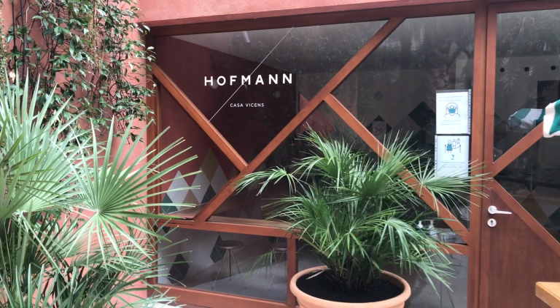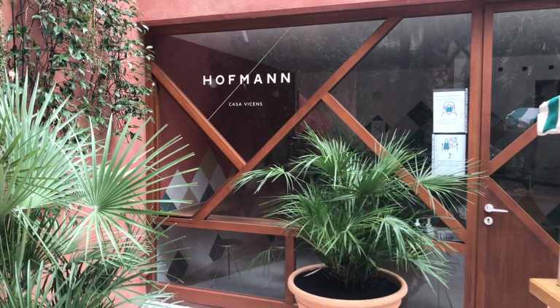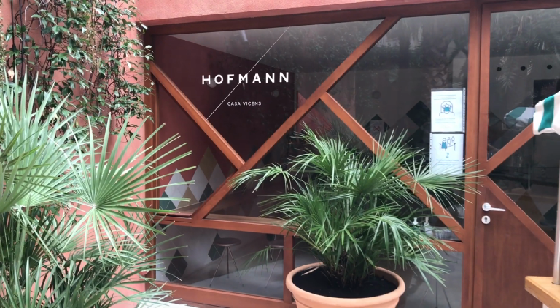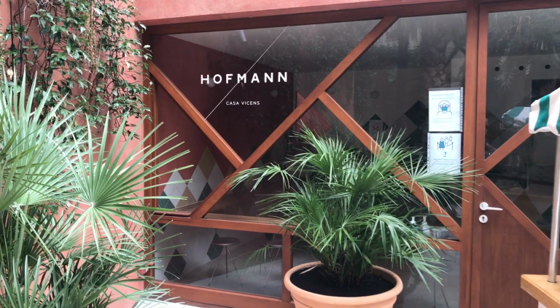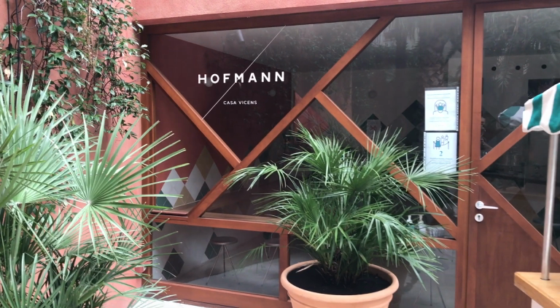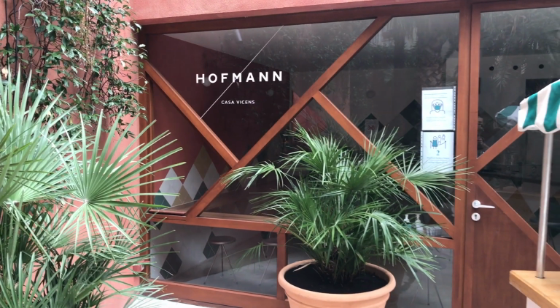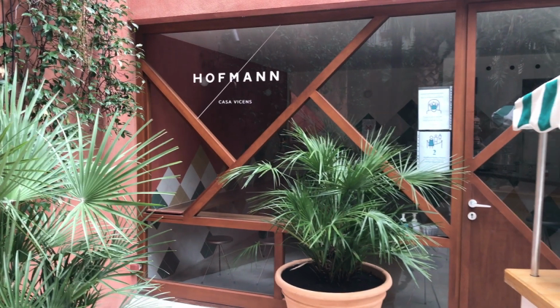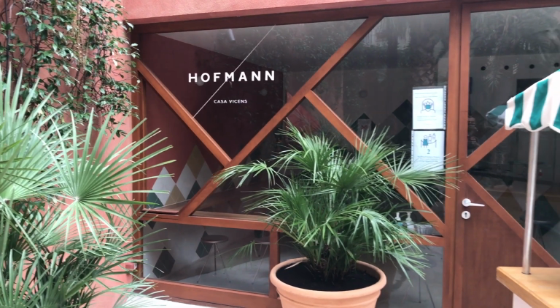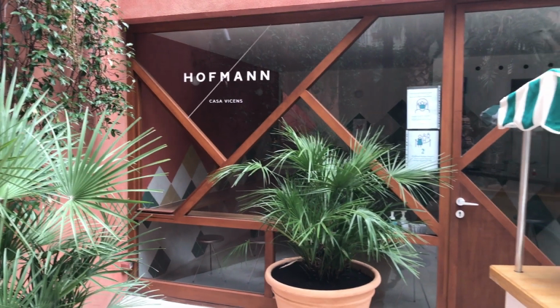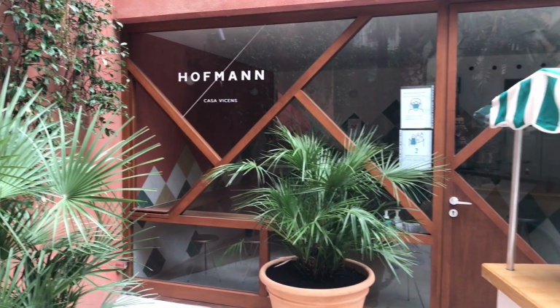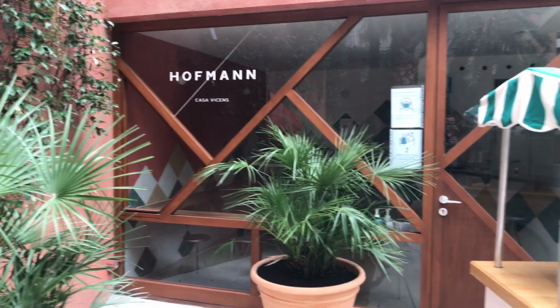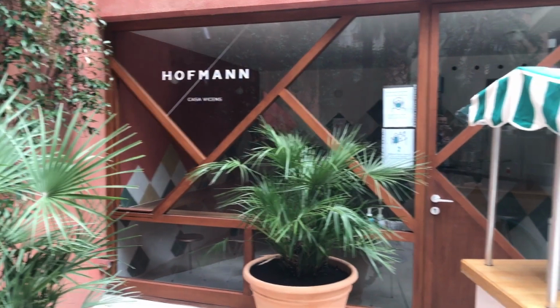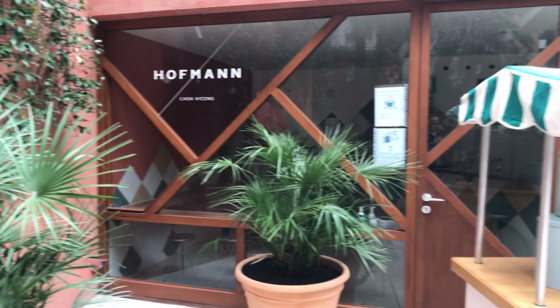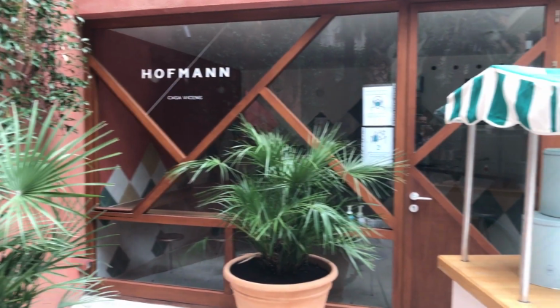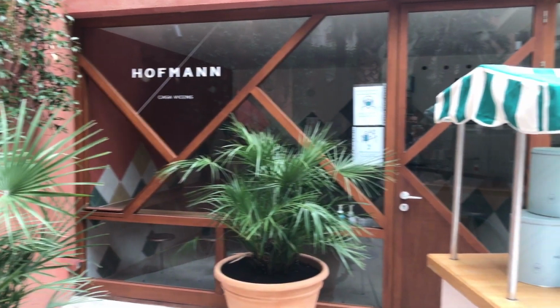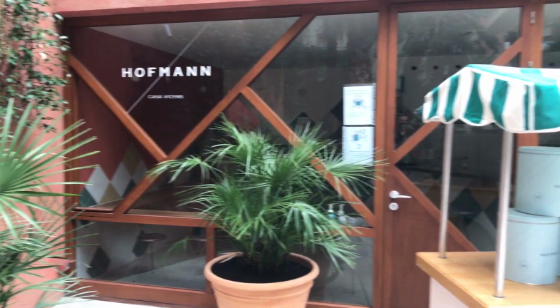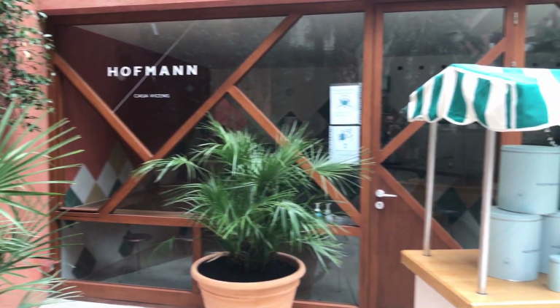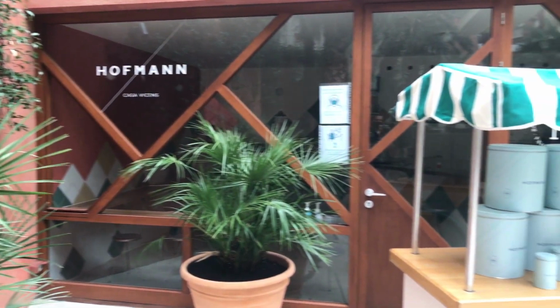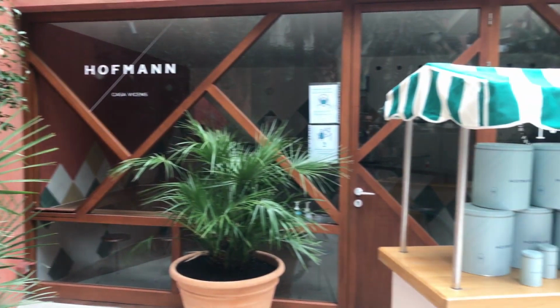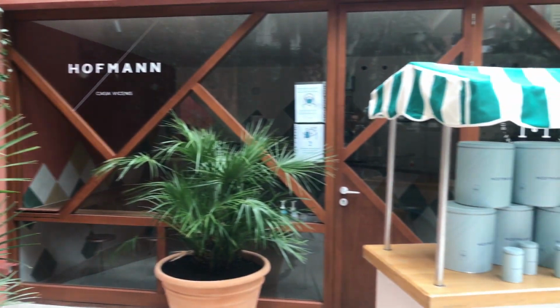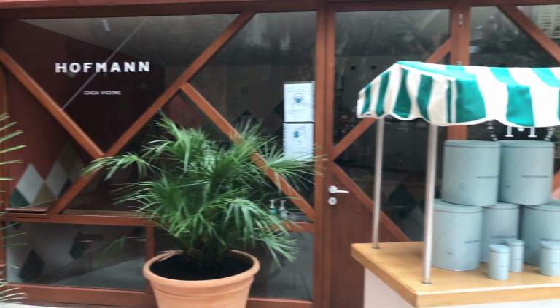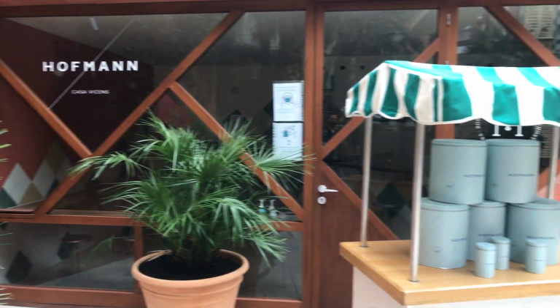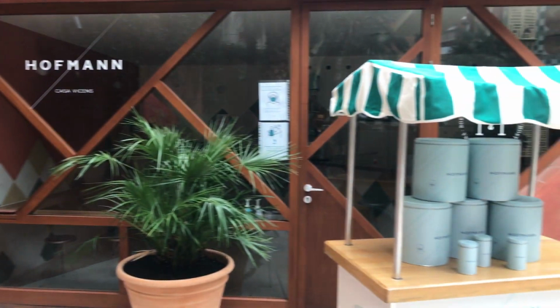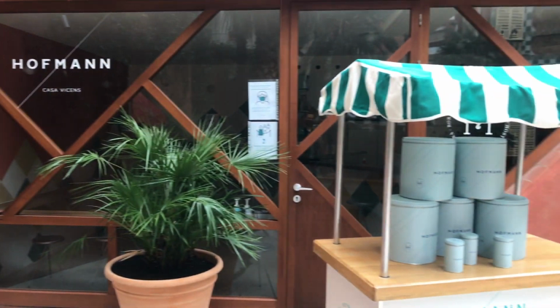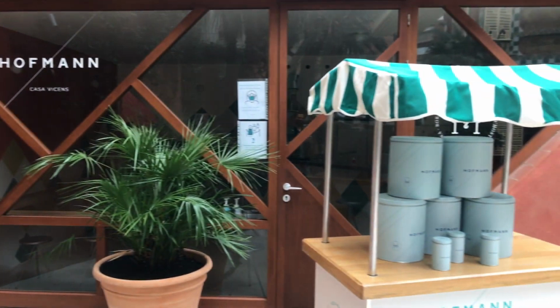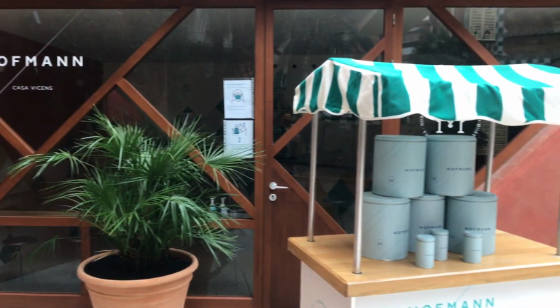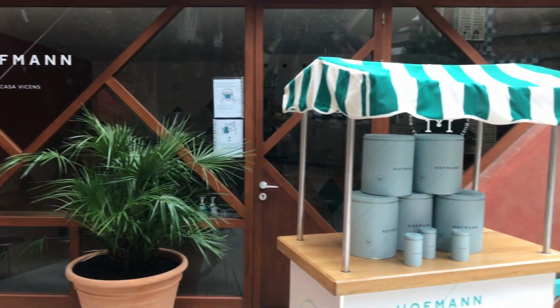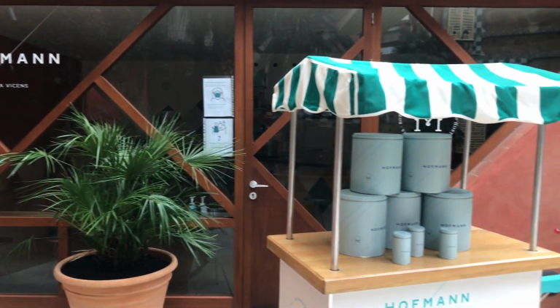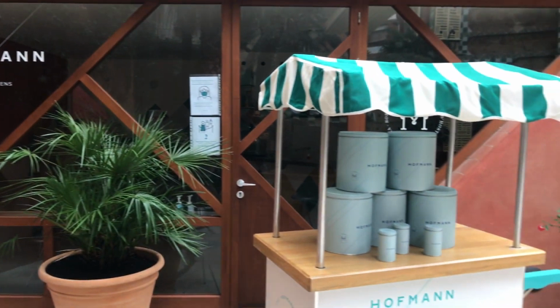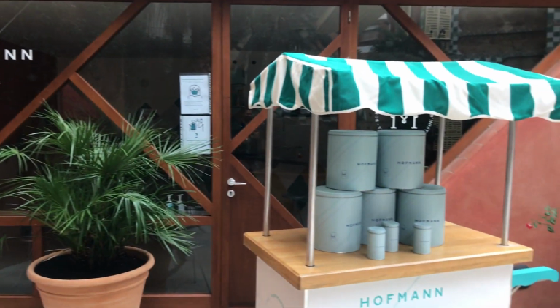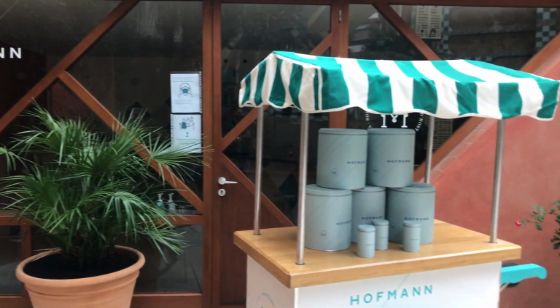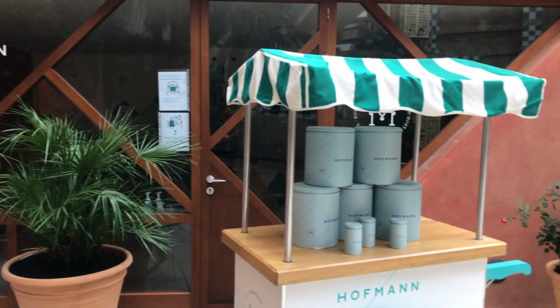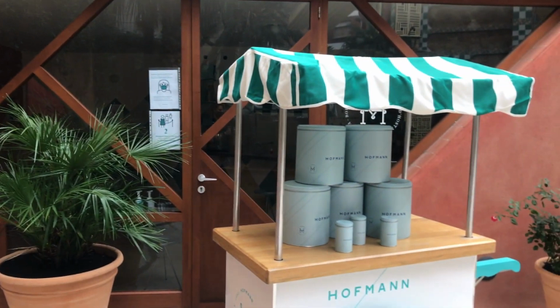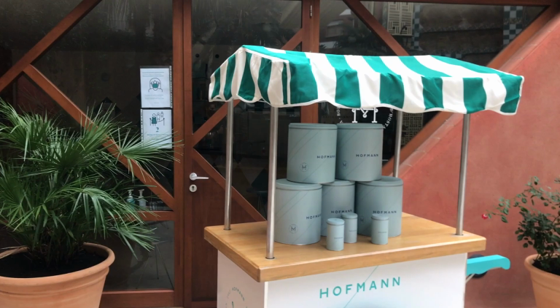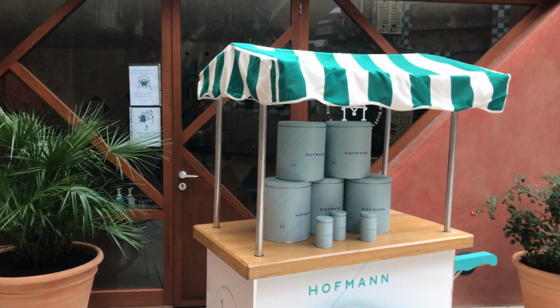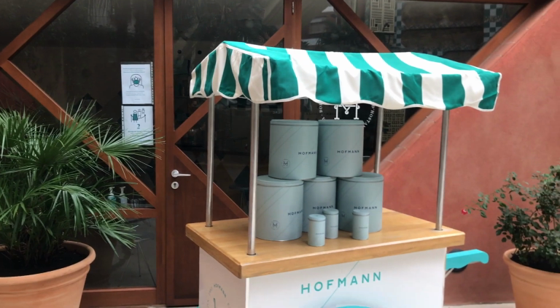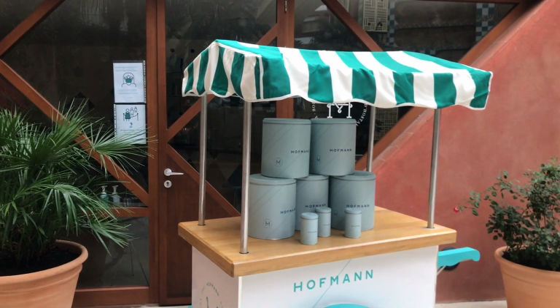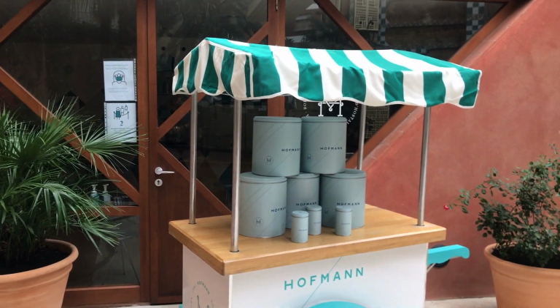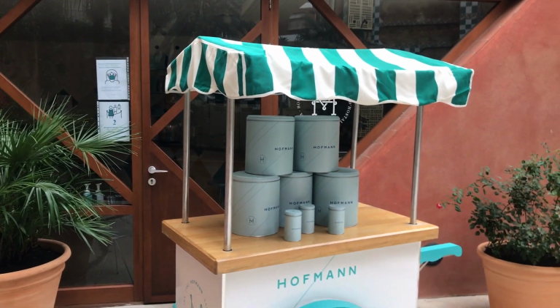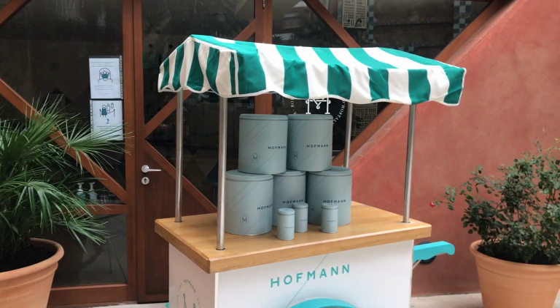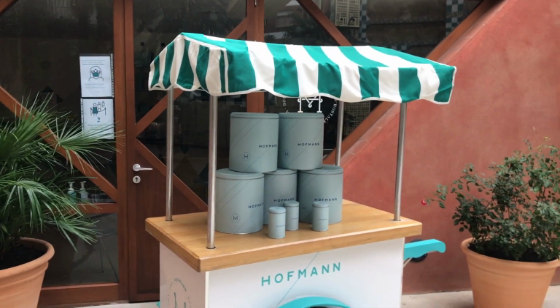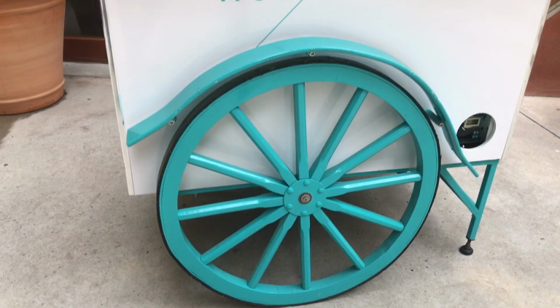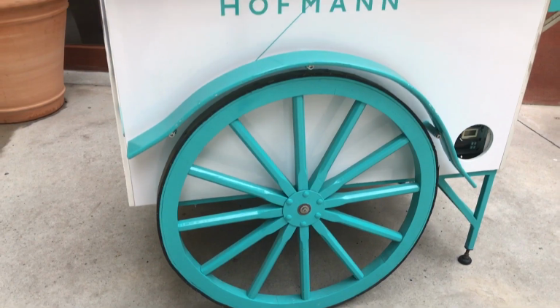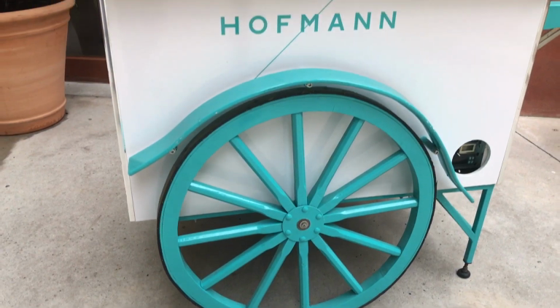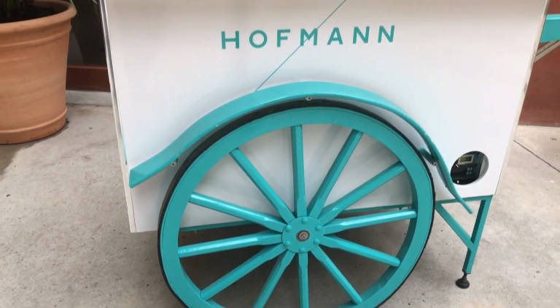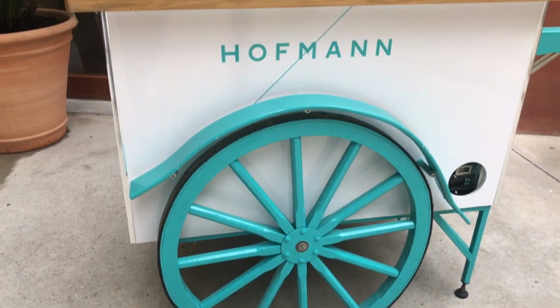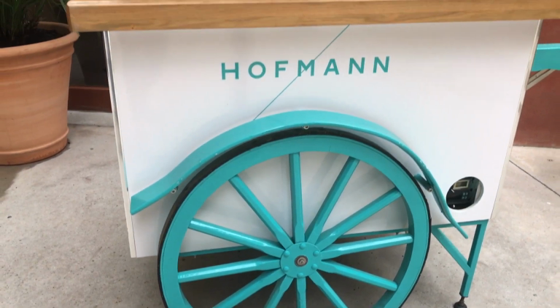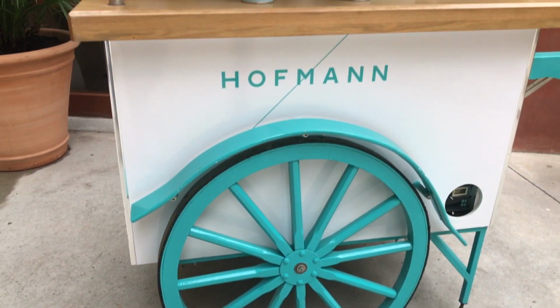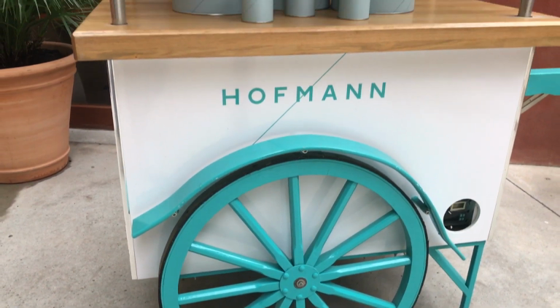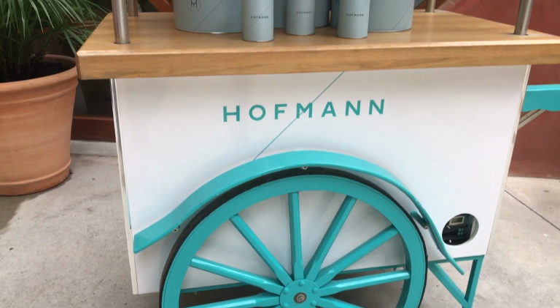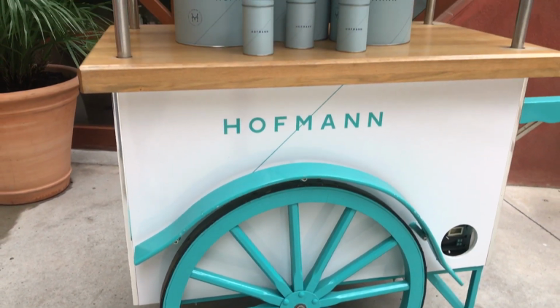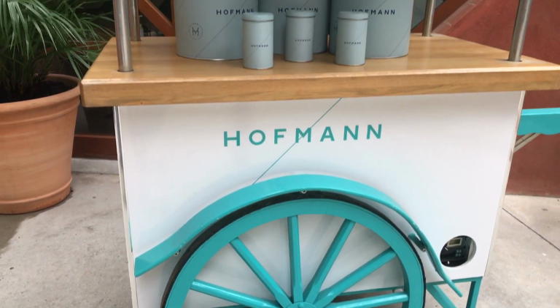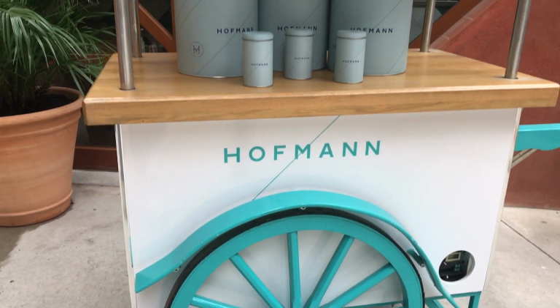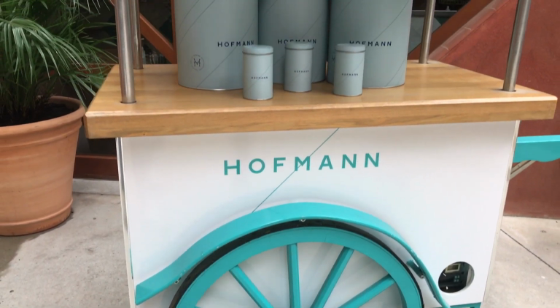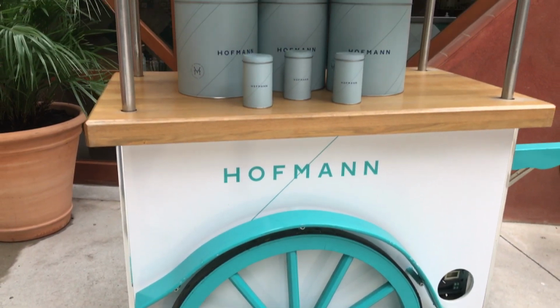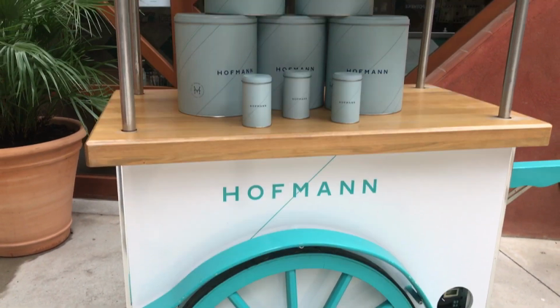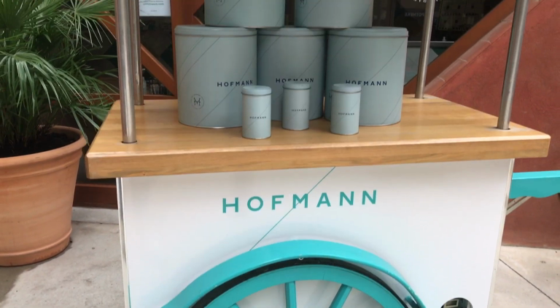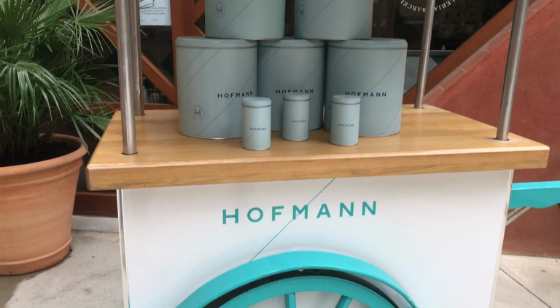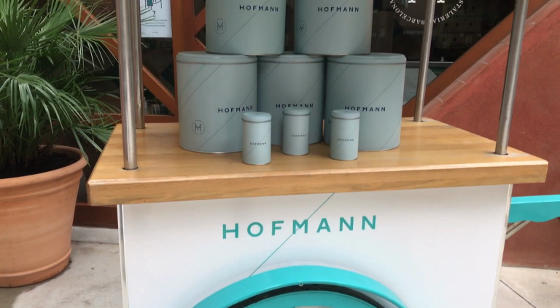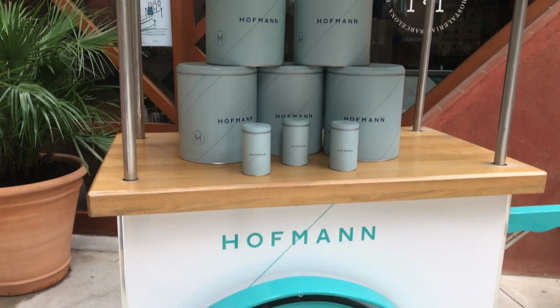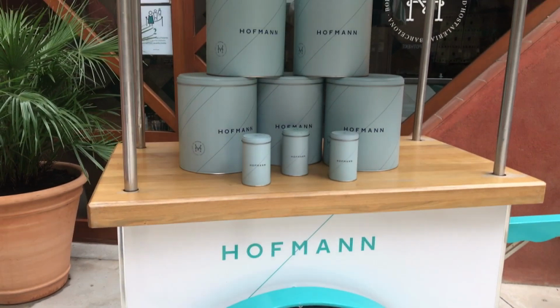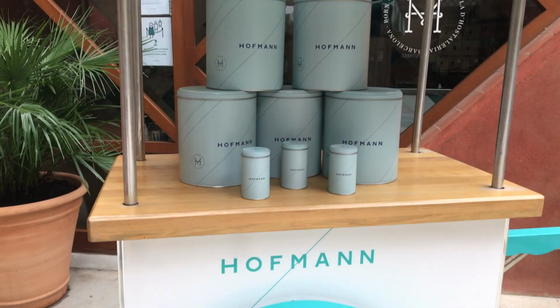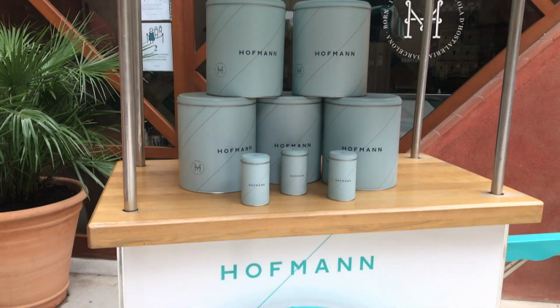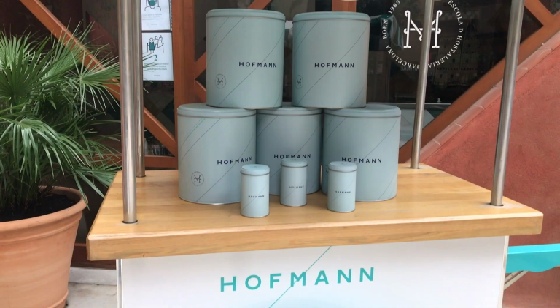Of course, you can't visit the Casa Vicens without trying out Hoffman — the best croissants in the city, and Spain's best croissant in 2010.